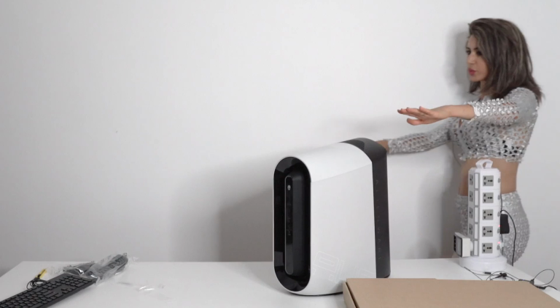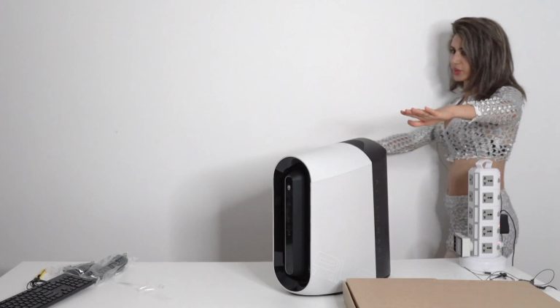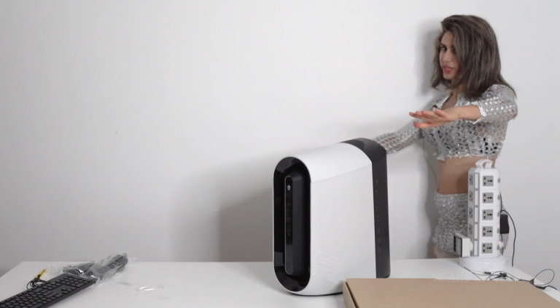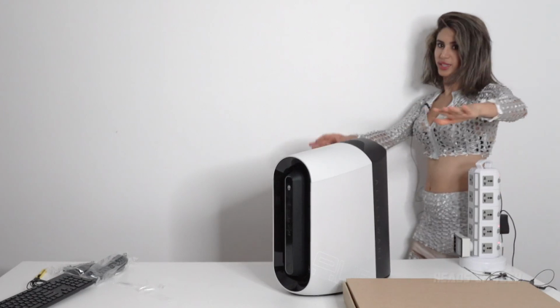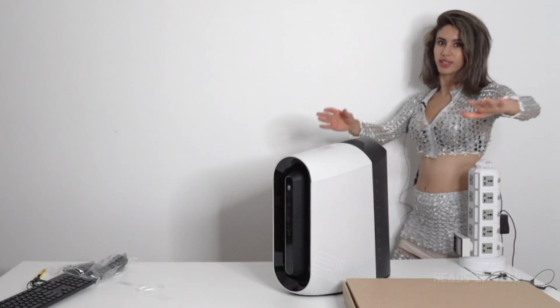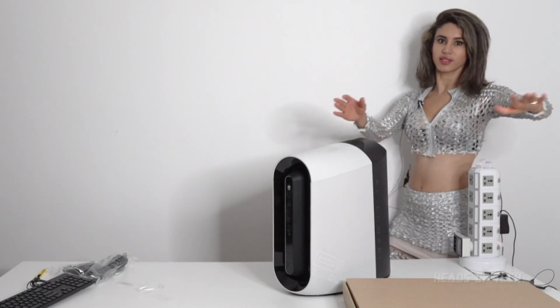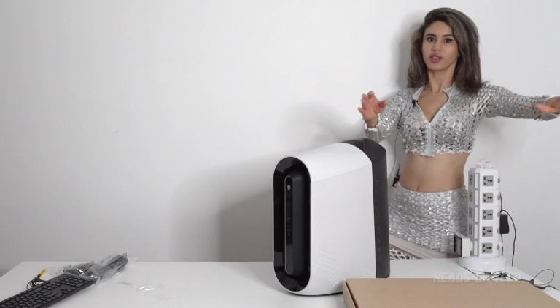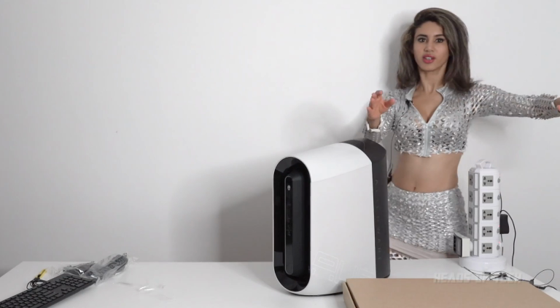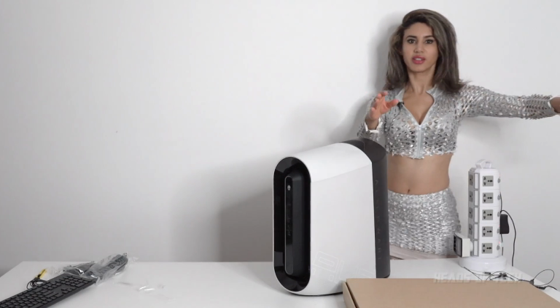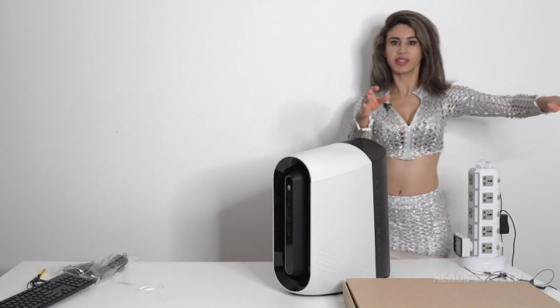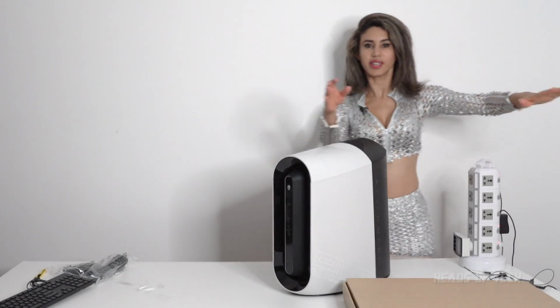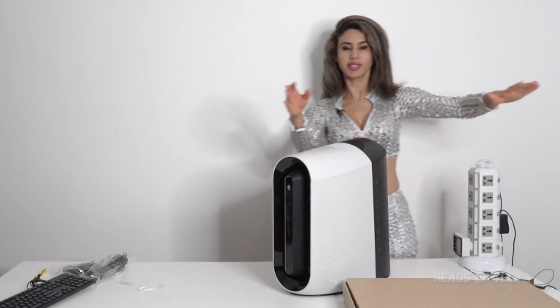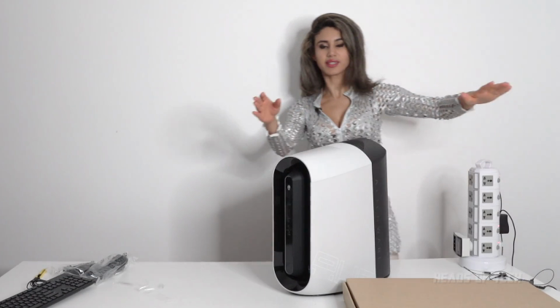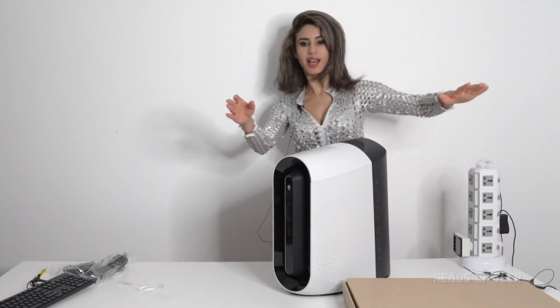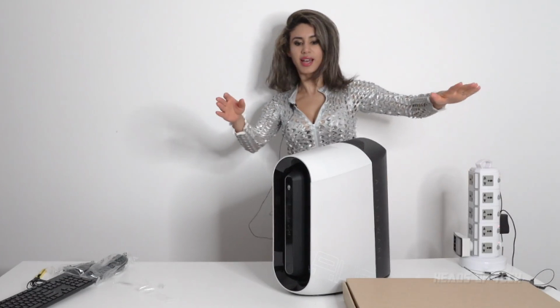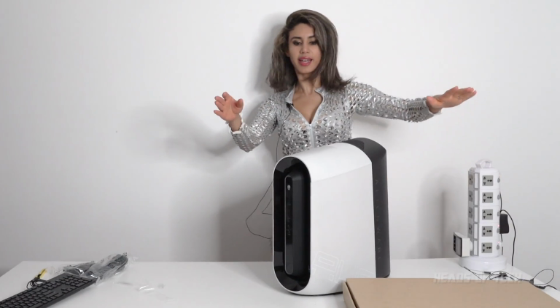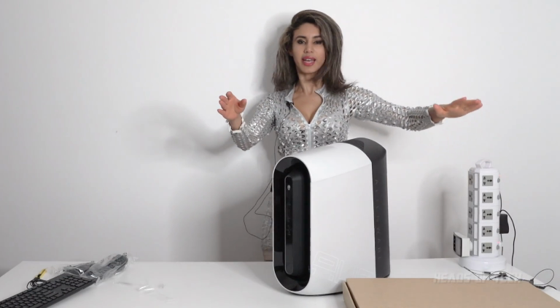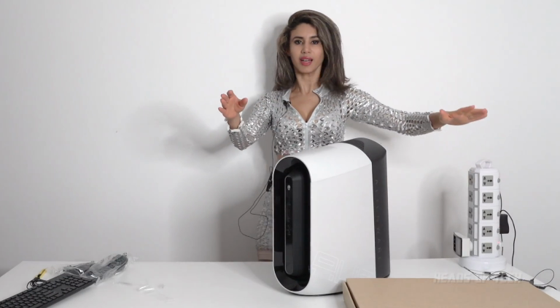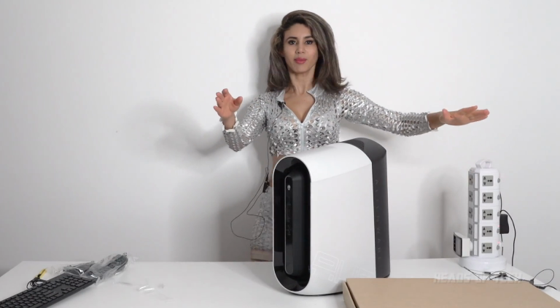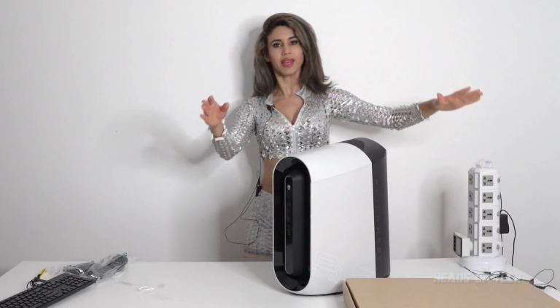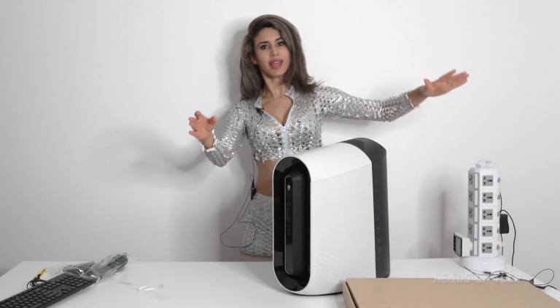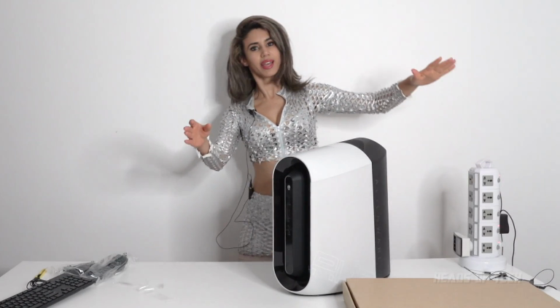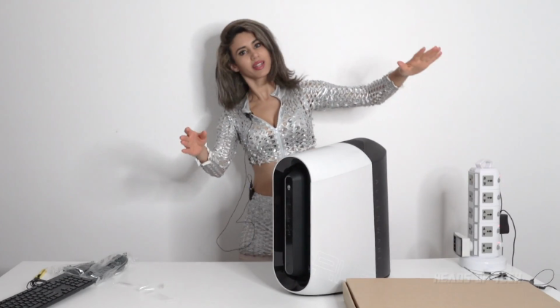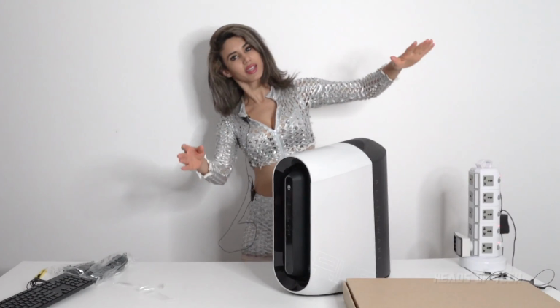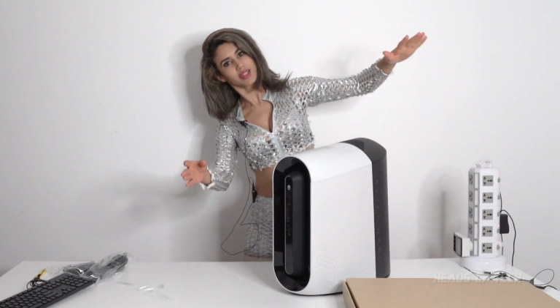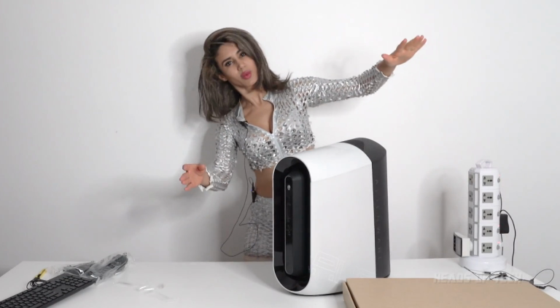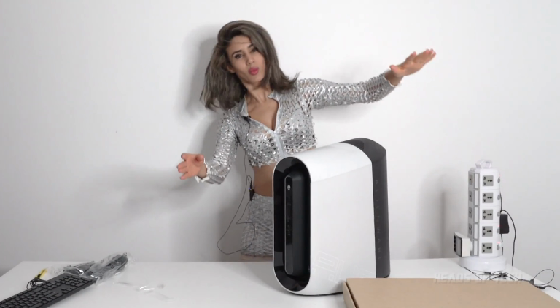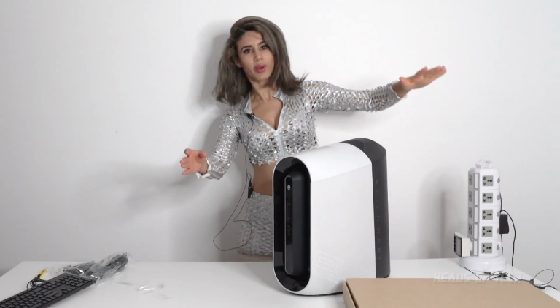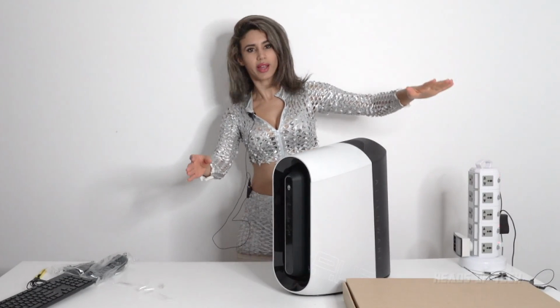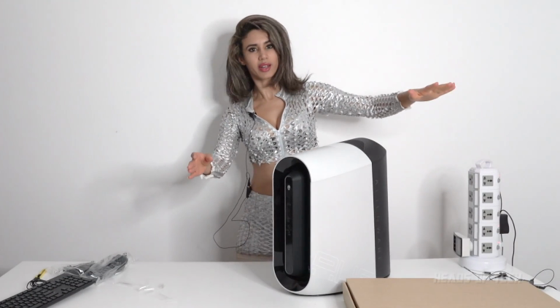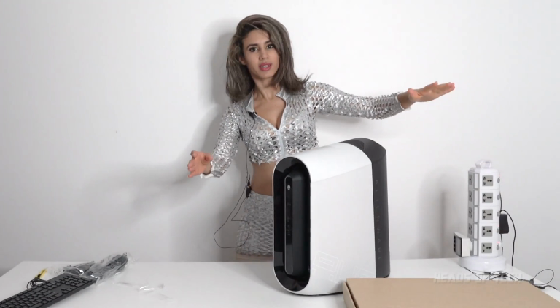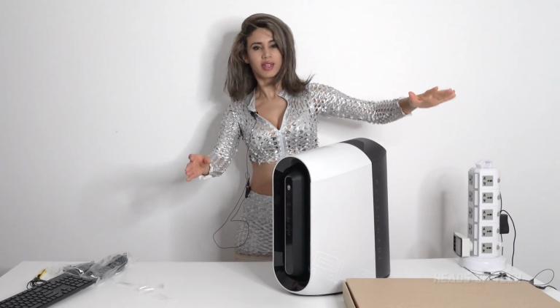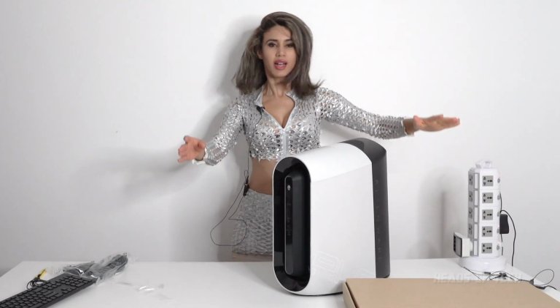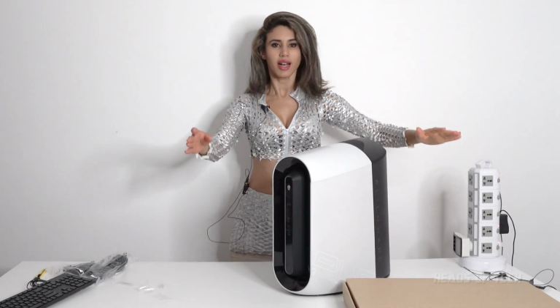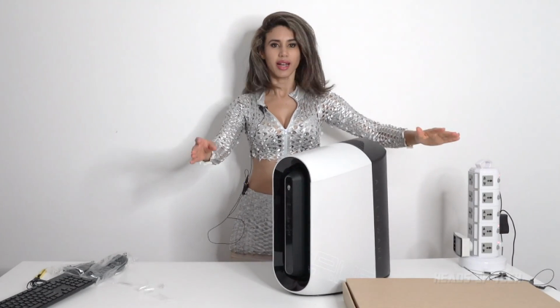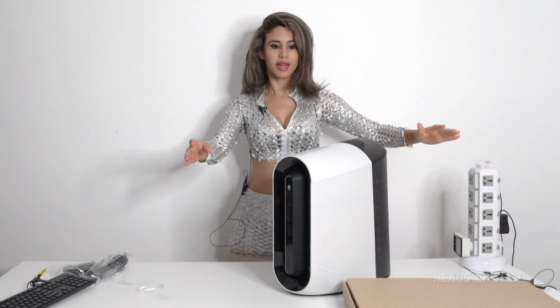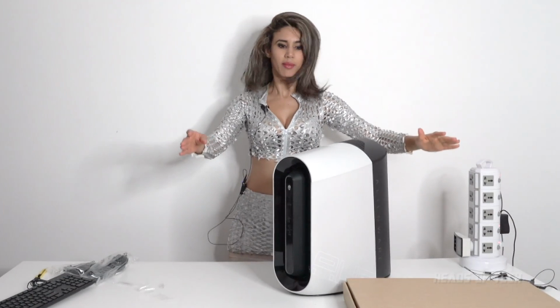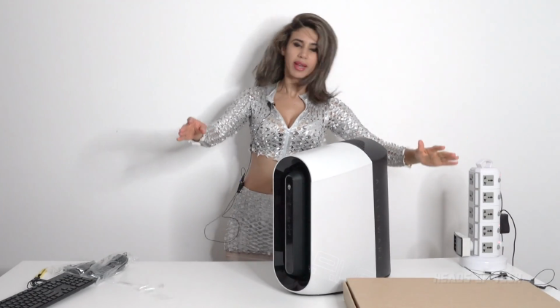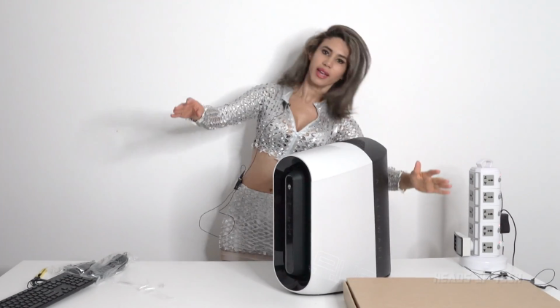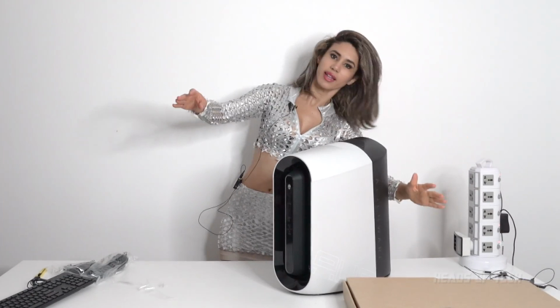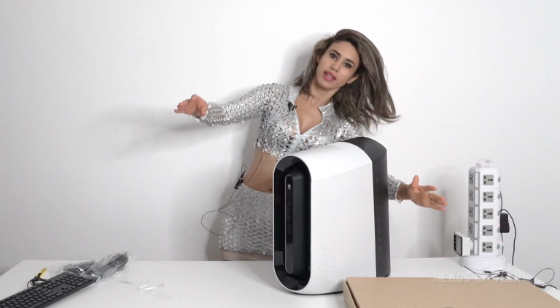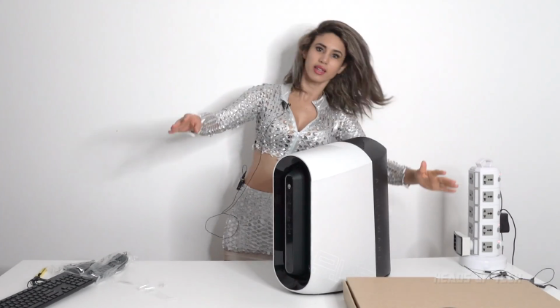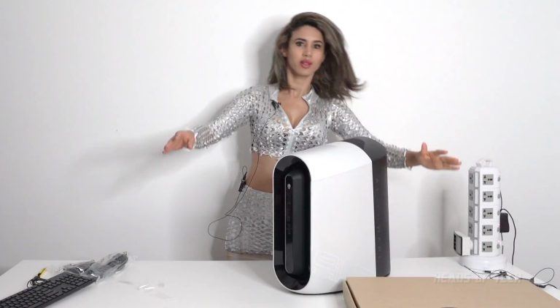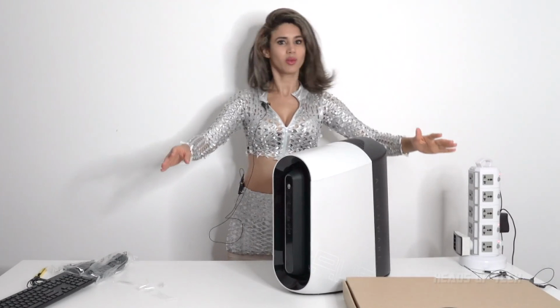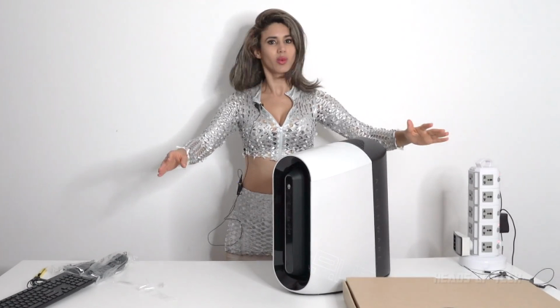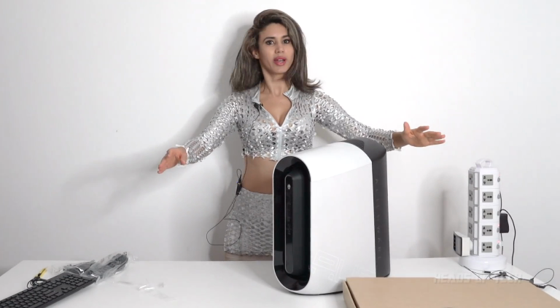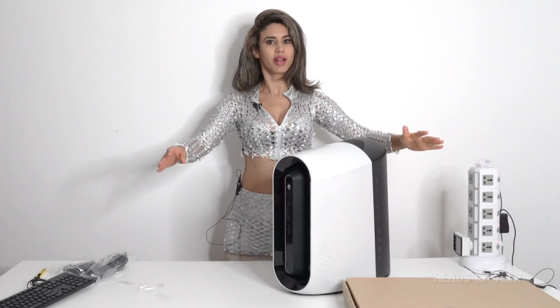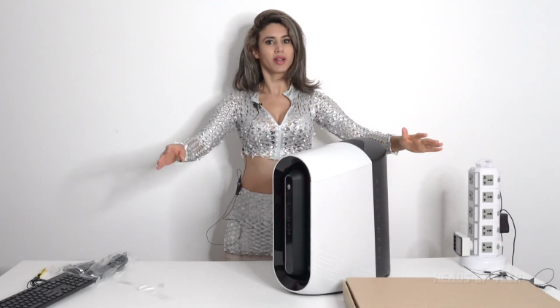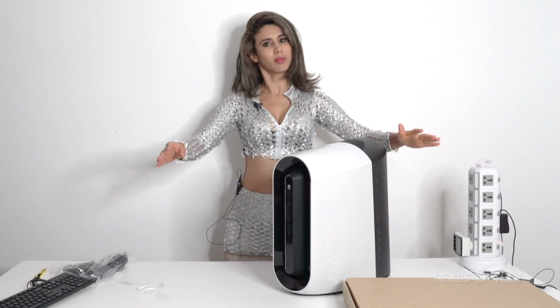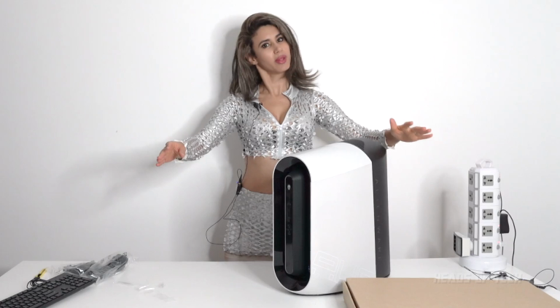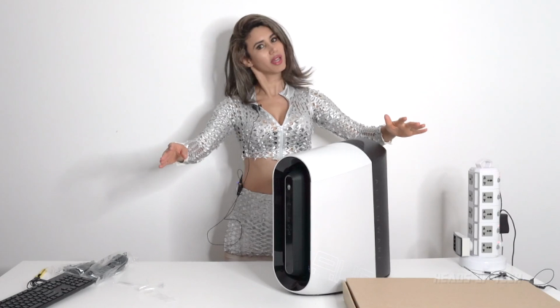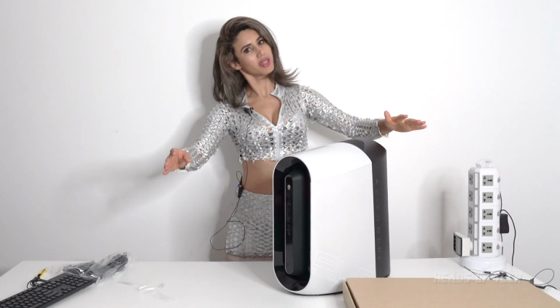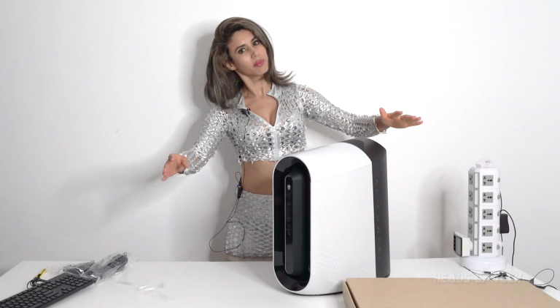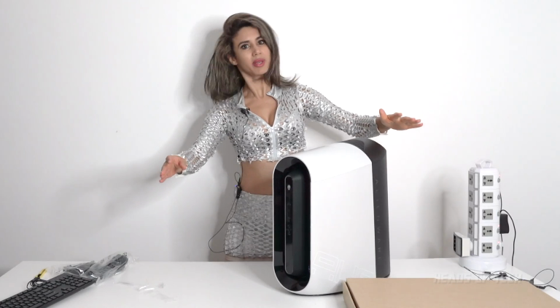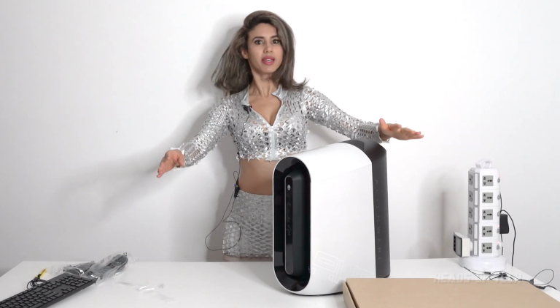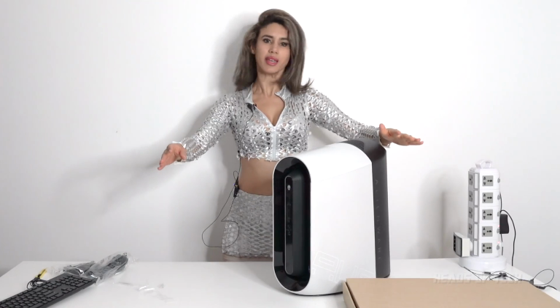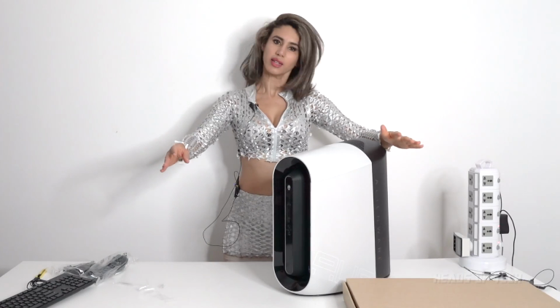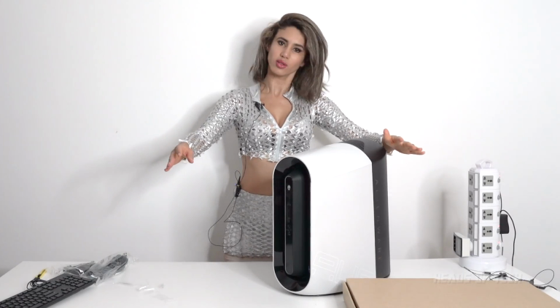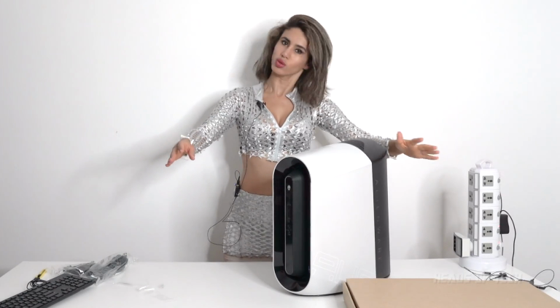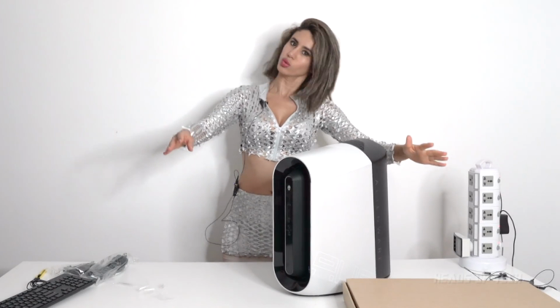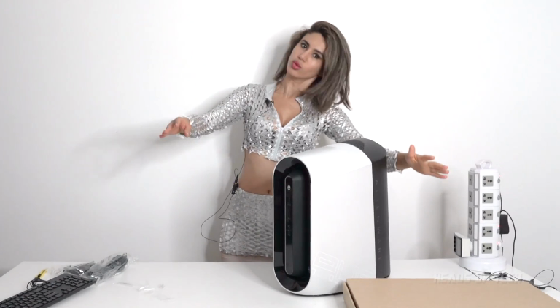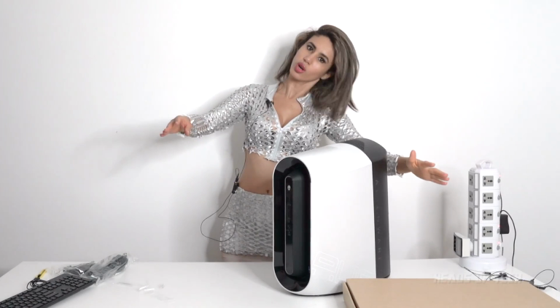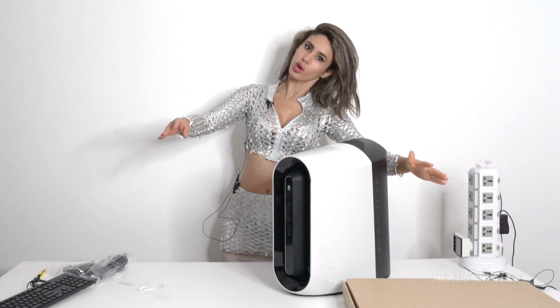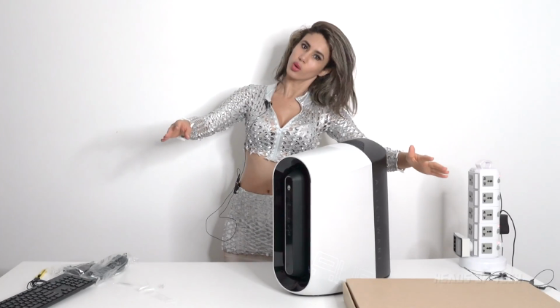Greetings Earthlings, I am Alienware, I am Alienware, plug me in to go.